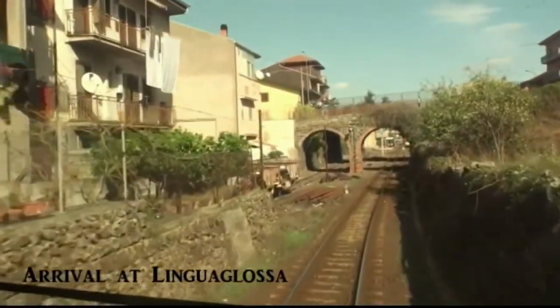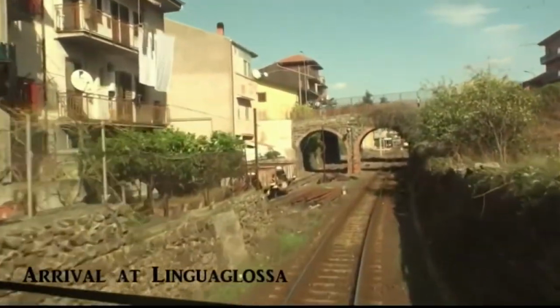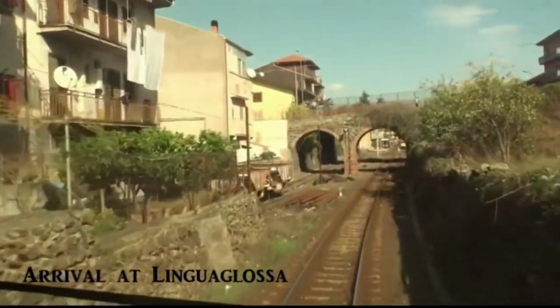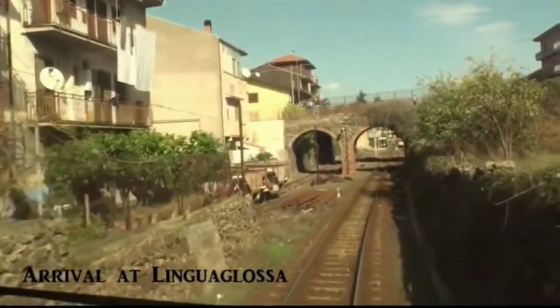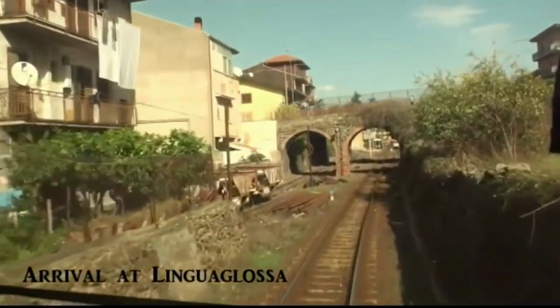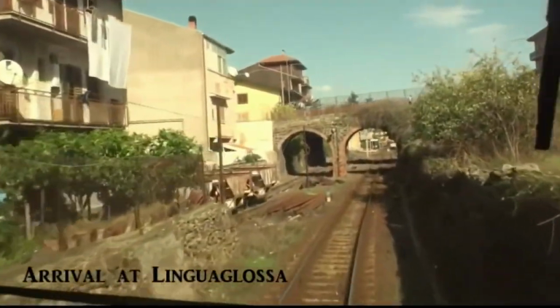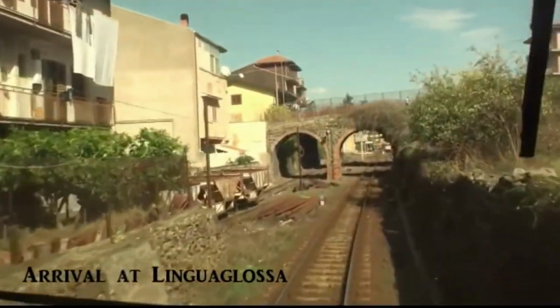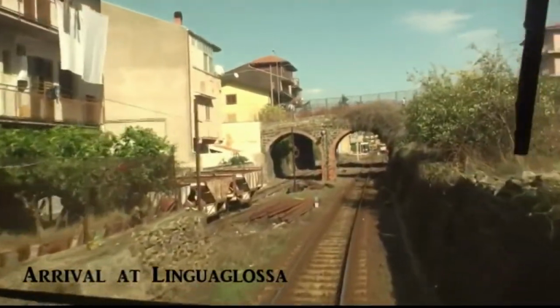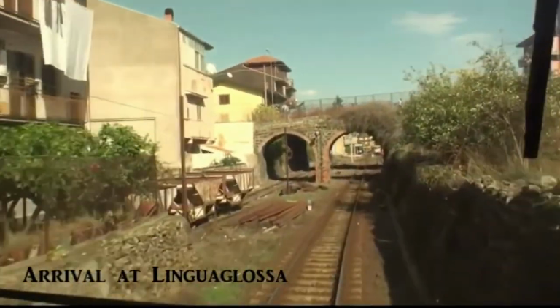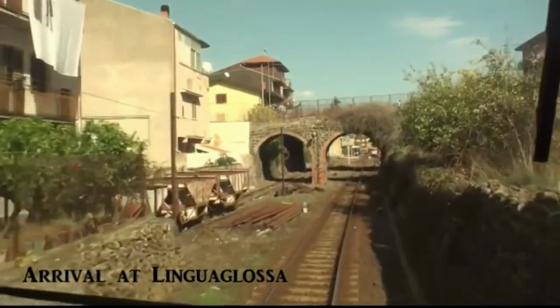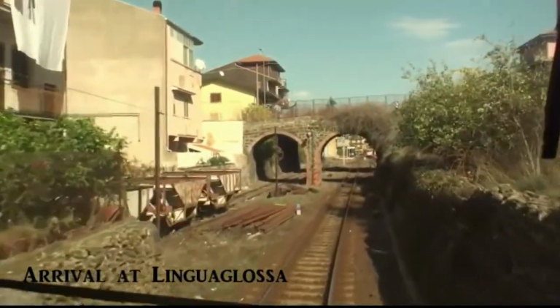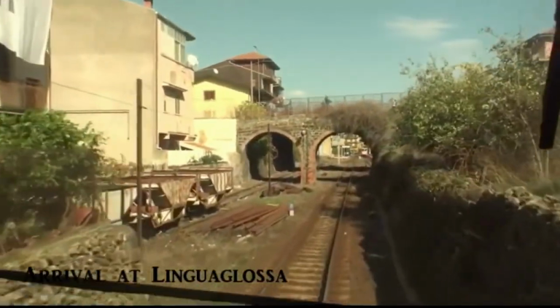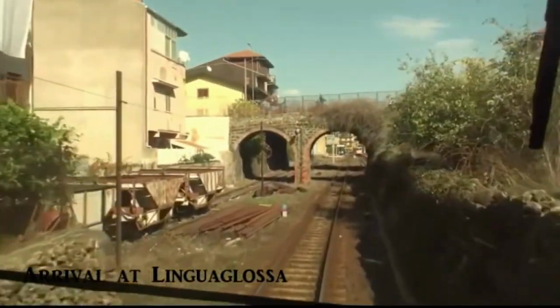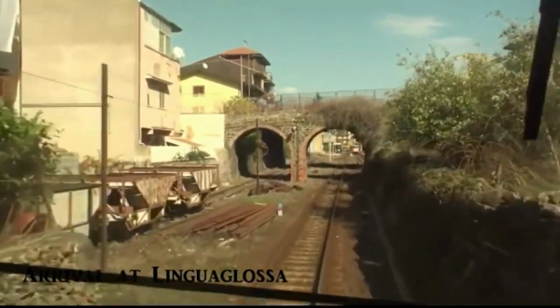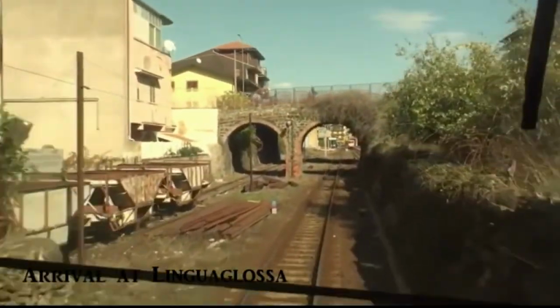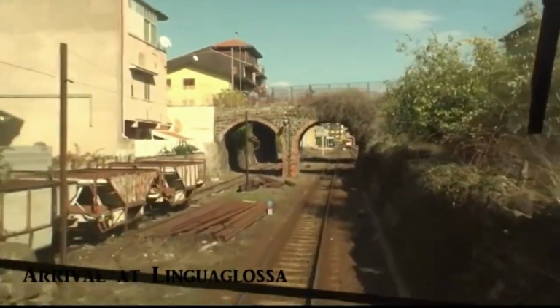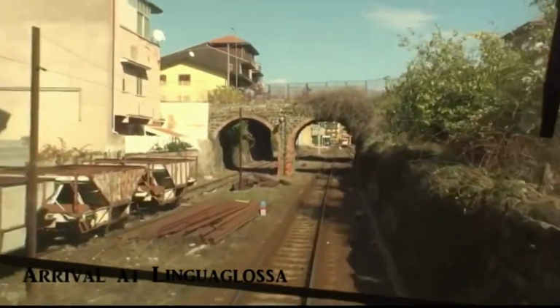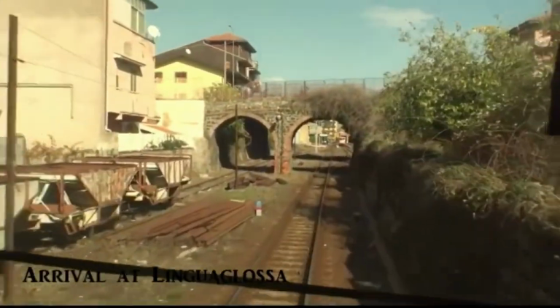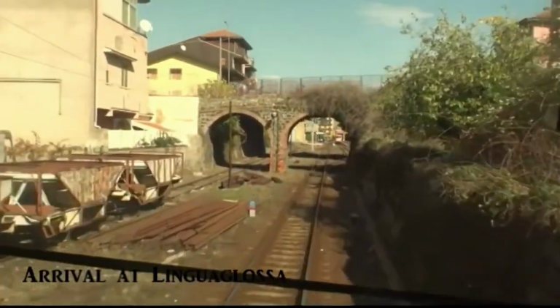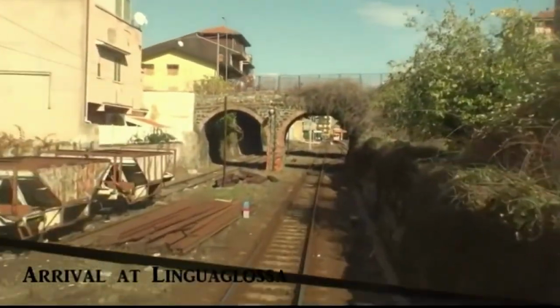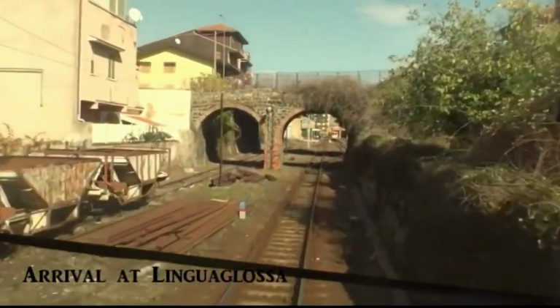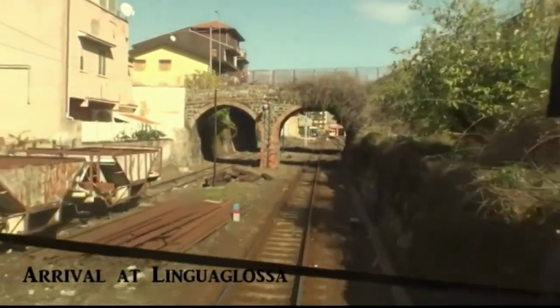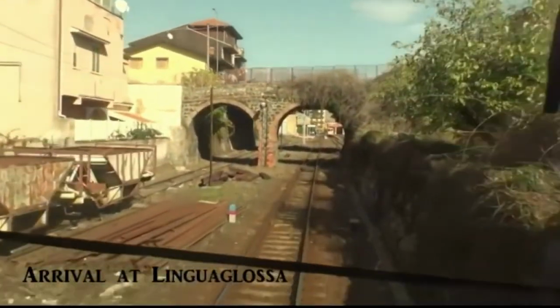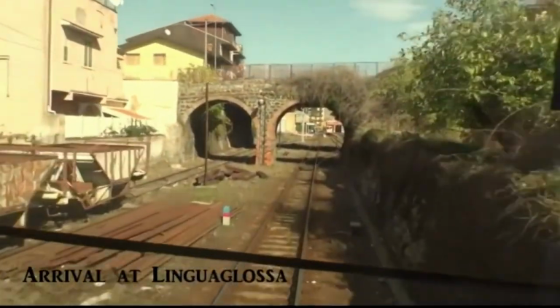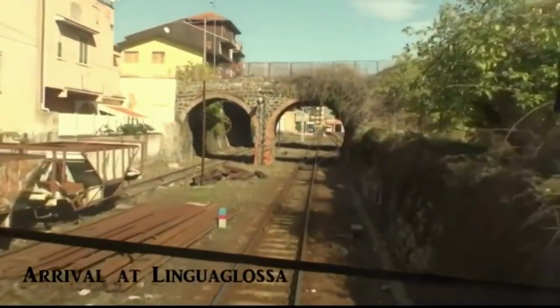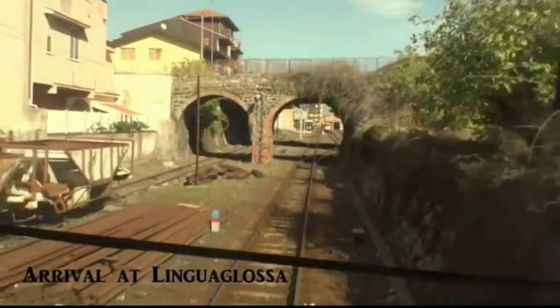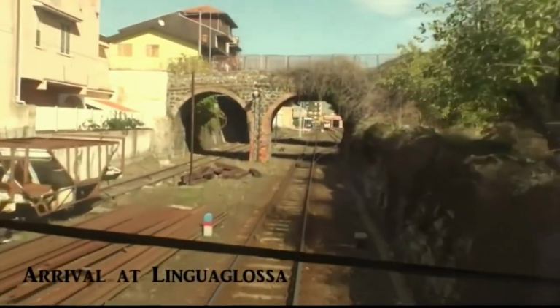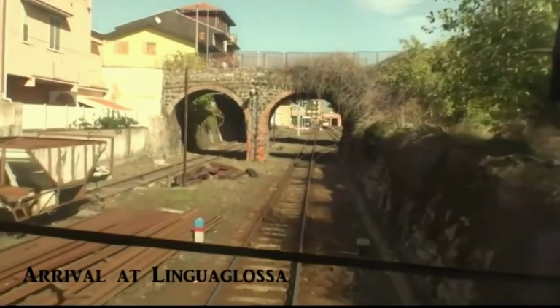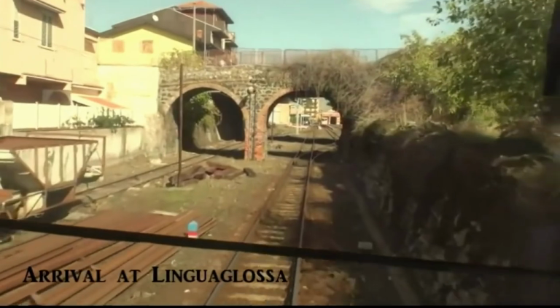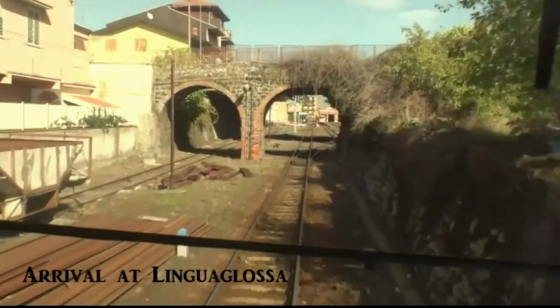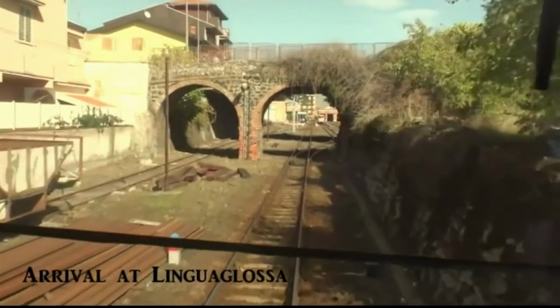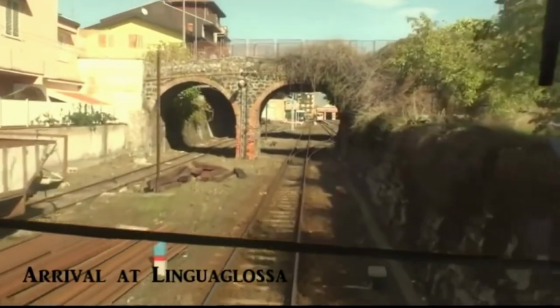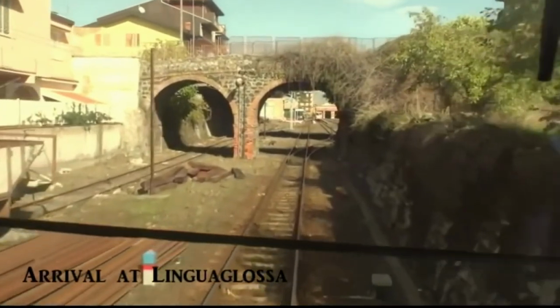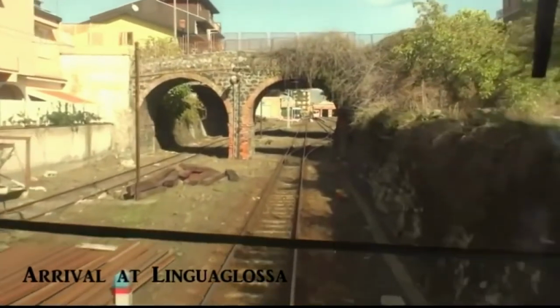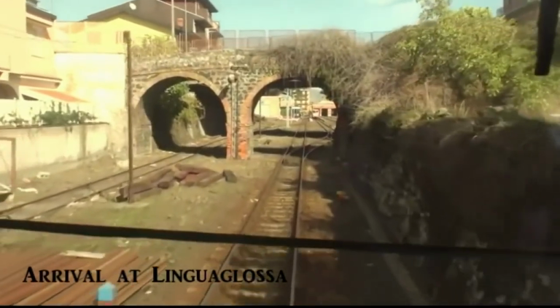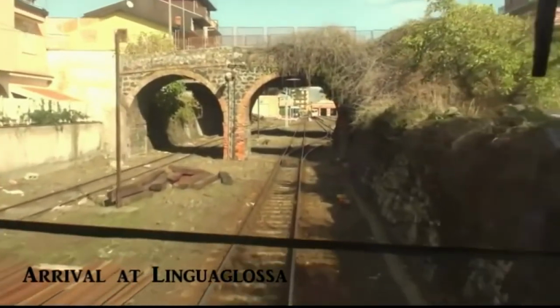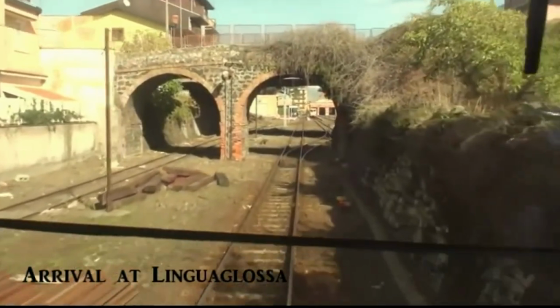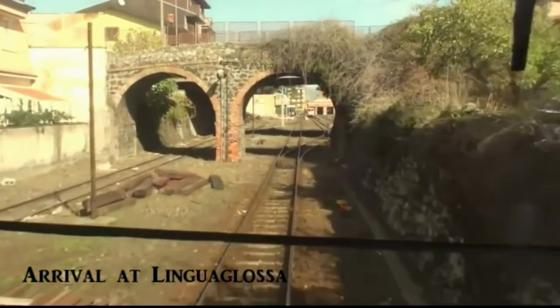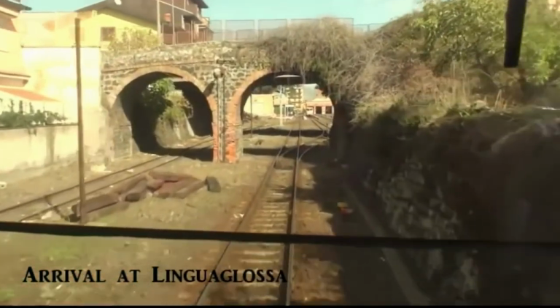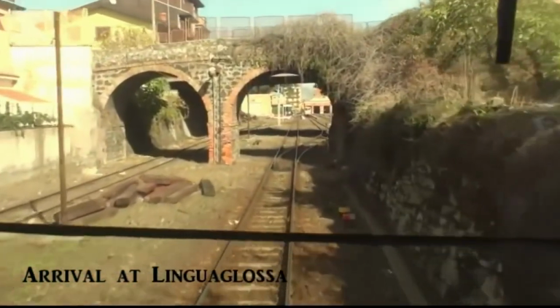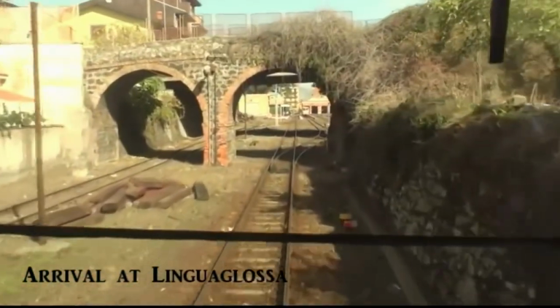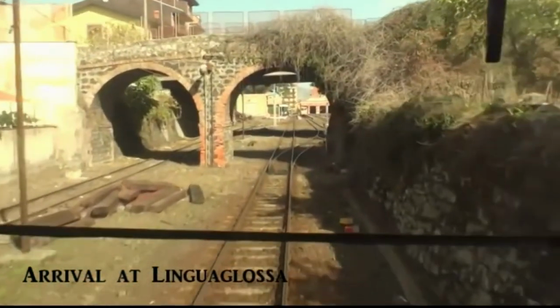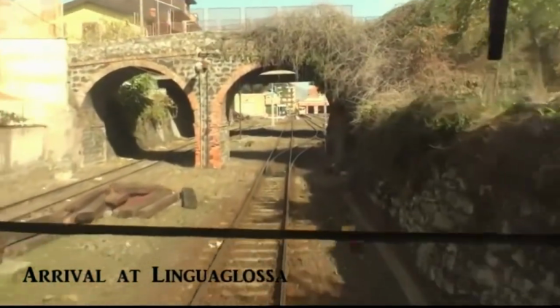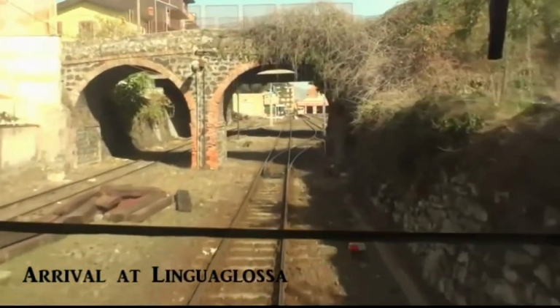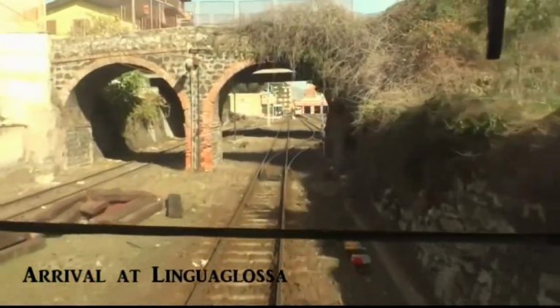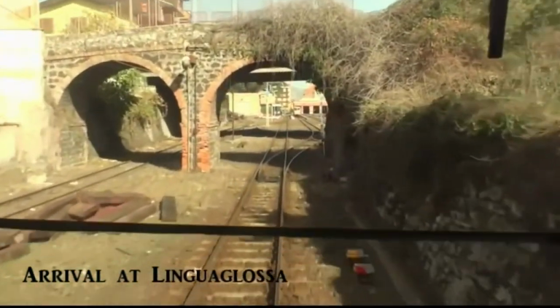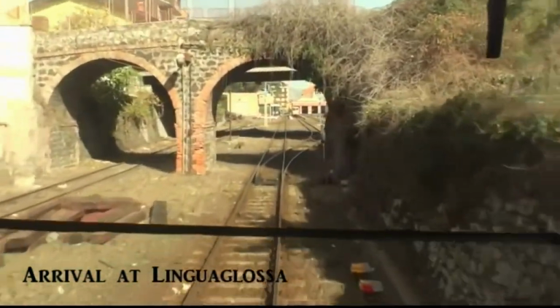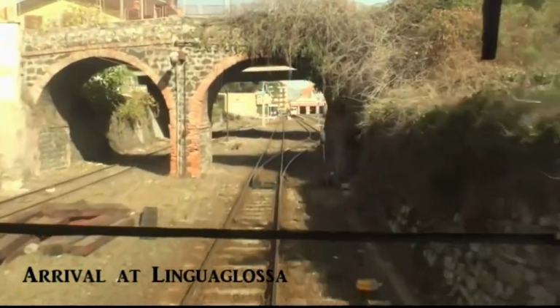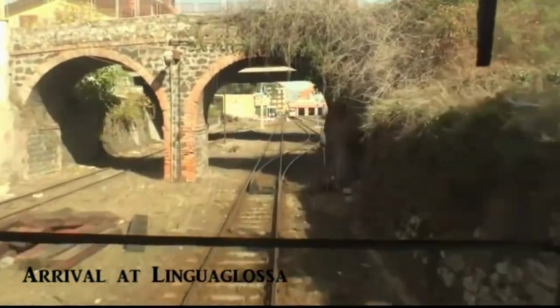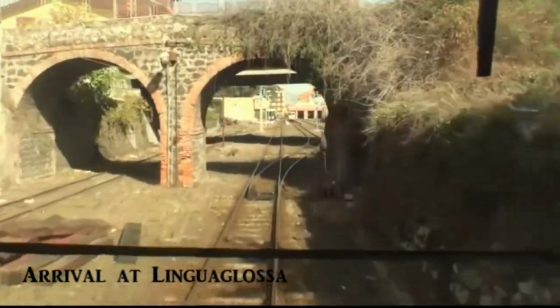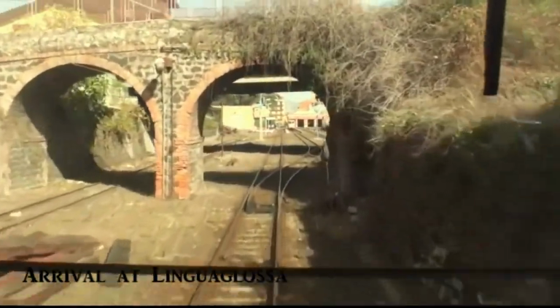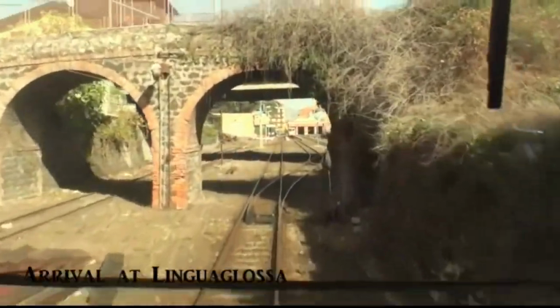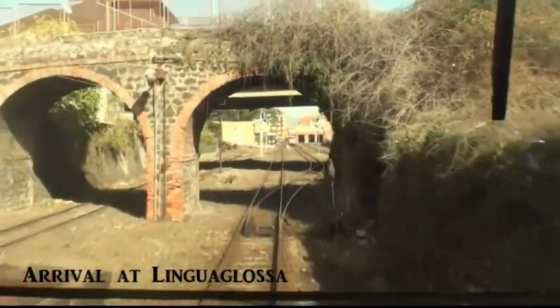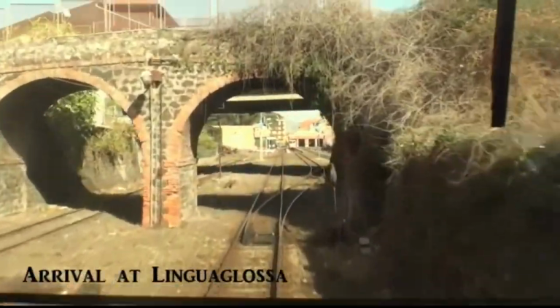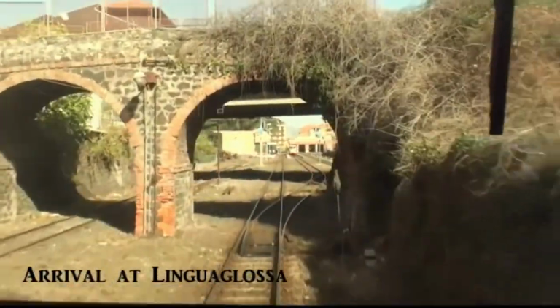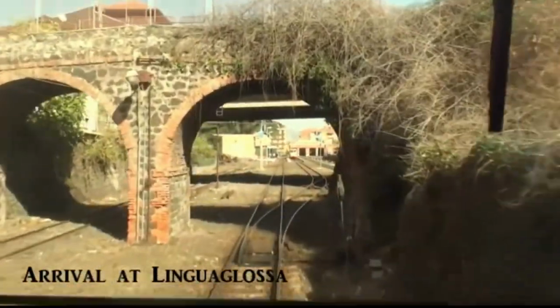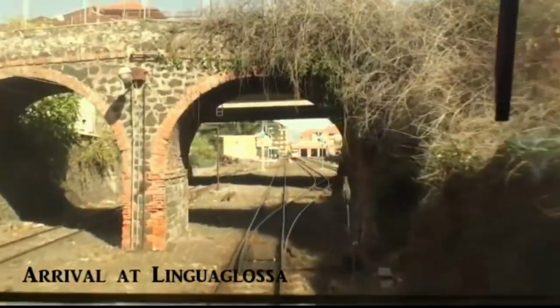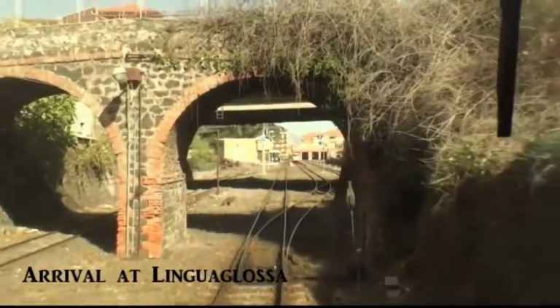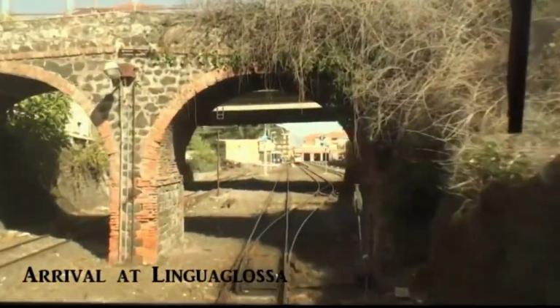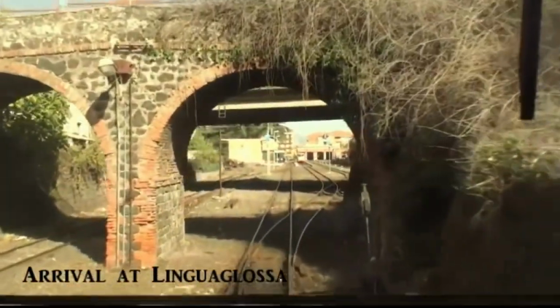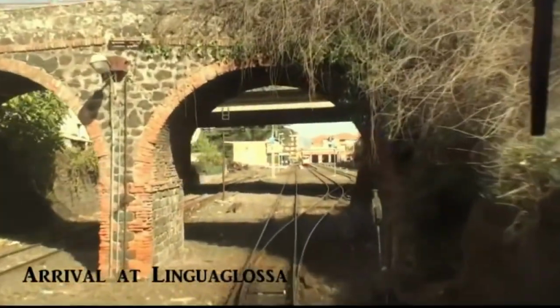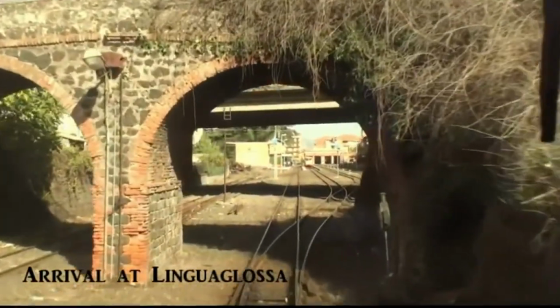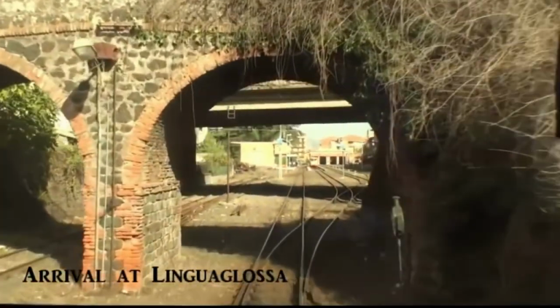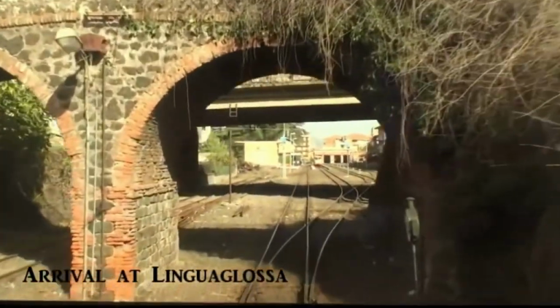Unfortunately, a landslip prevented us reaching the end of the line, and we had to finish our journey on the Circumetnea at Lingua Glossa.